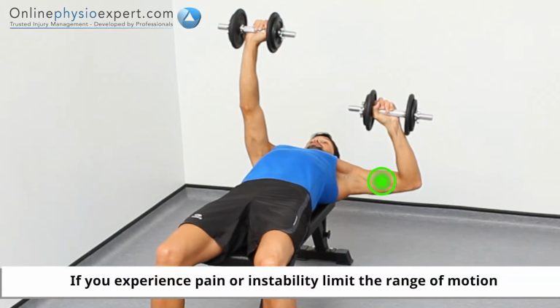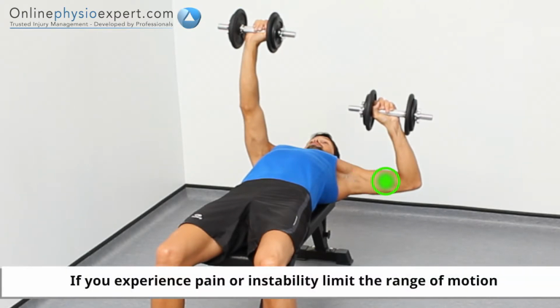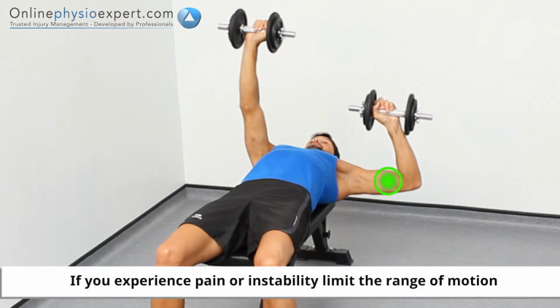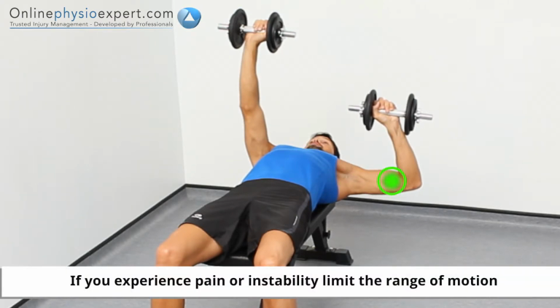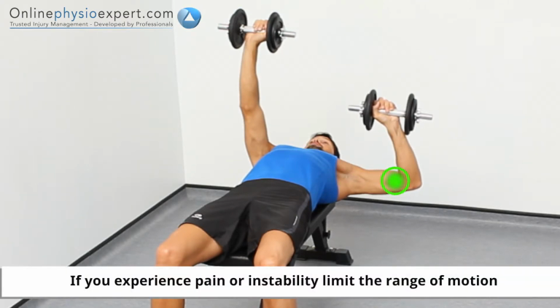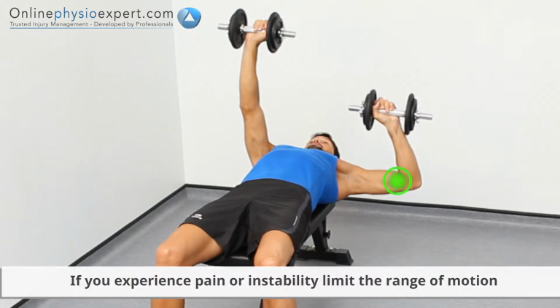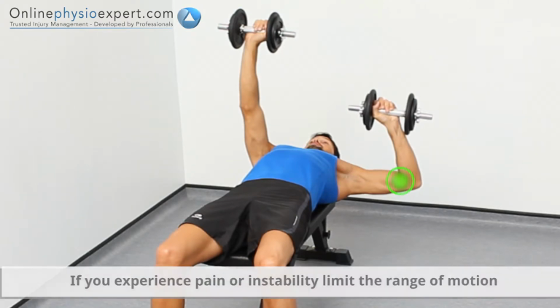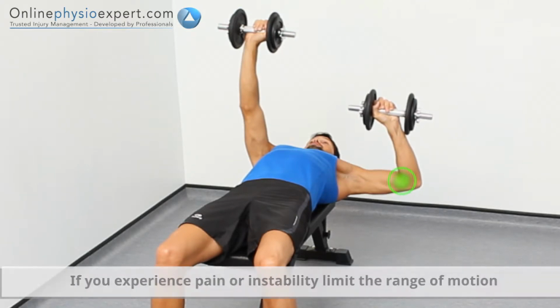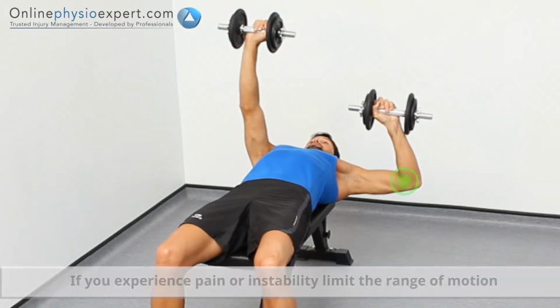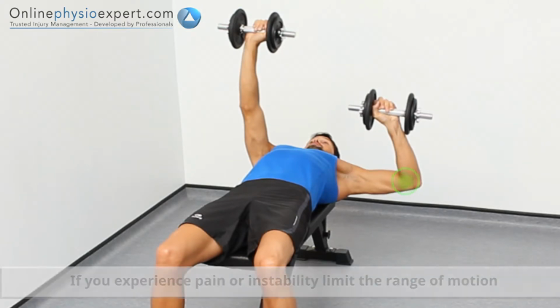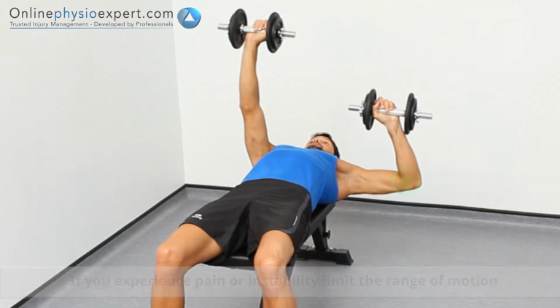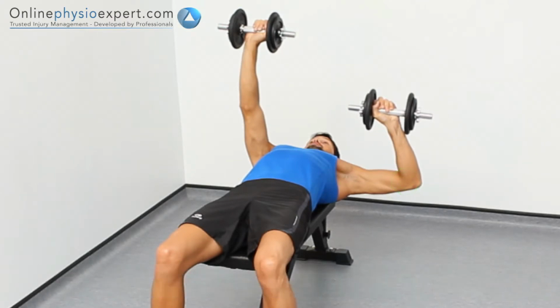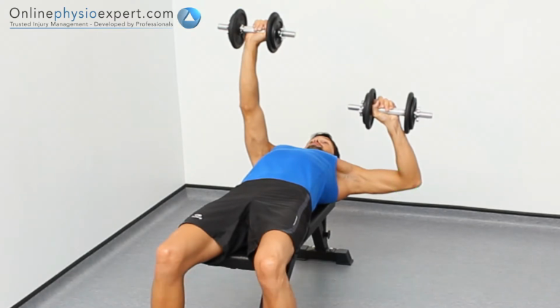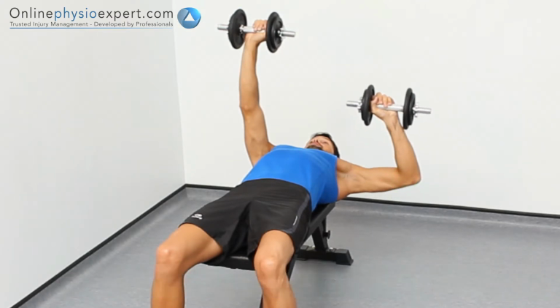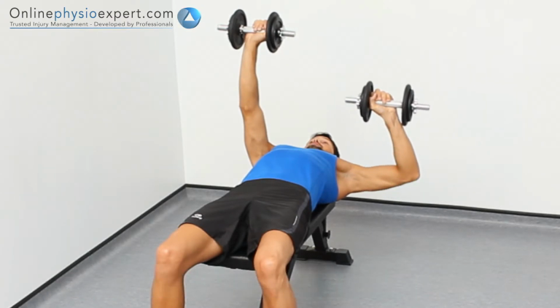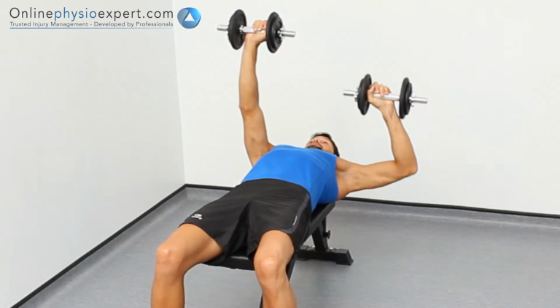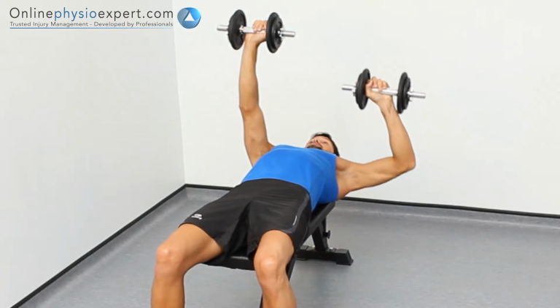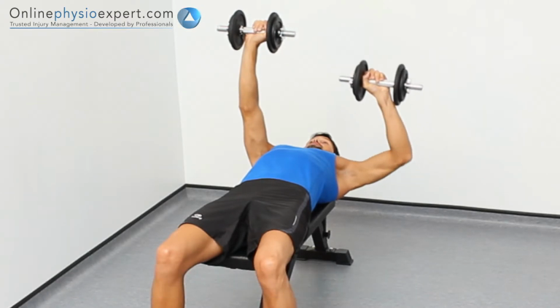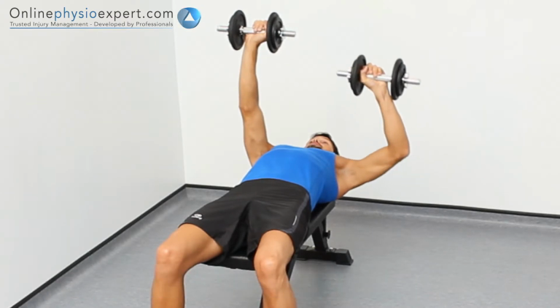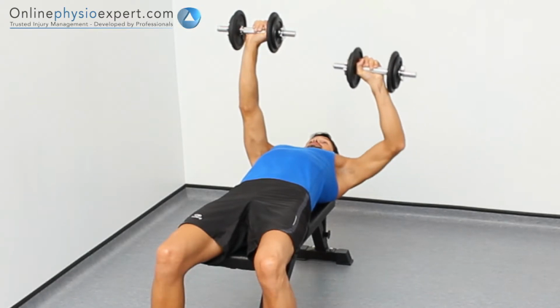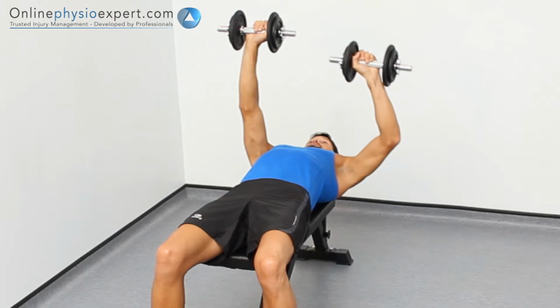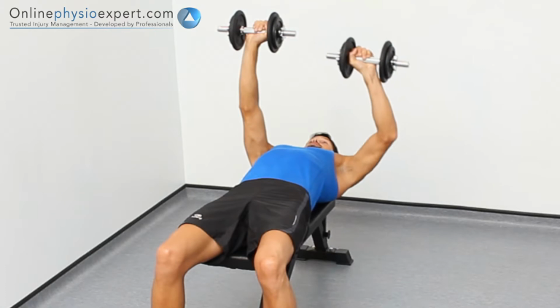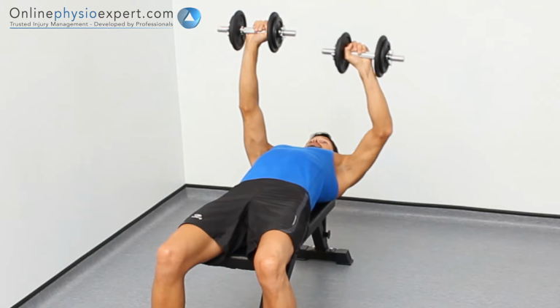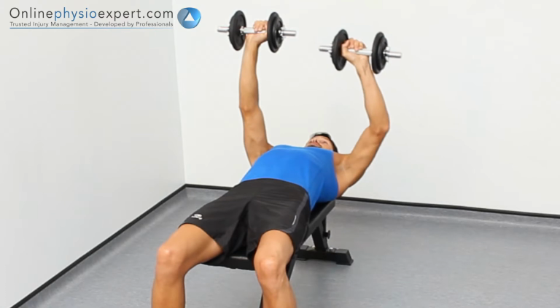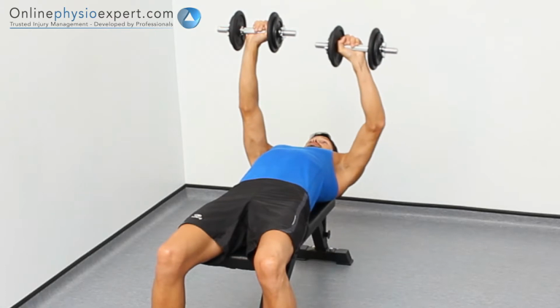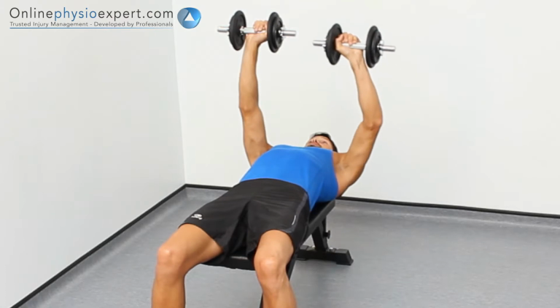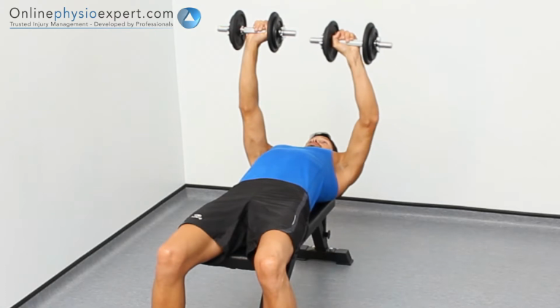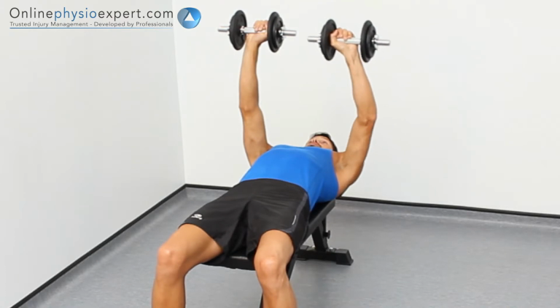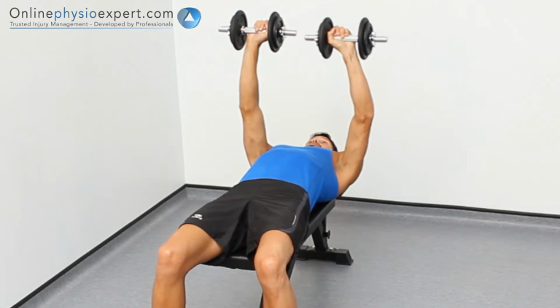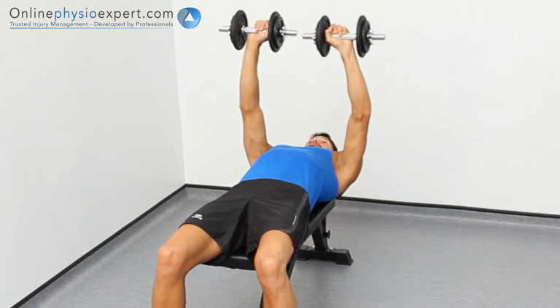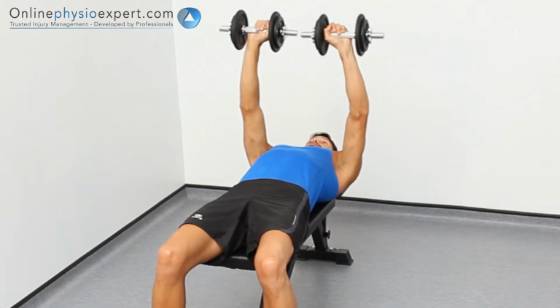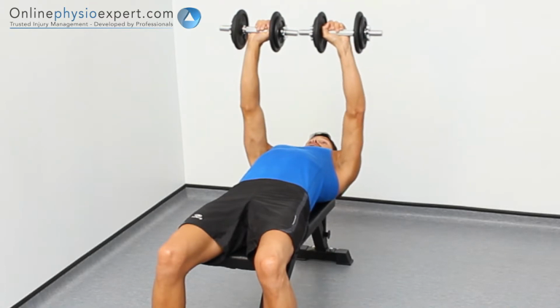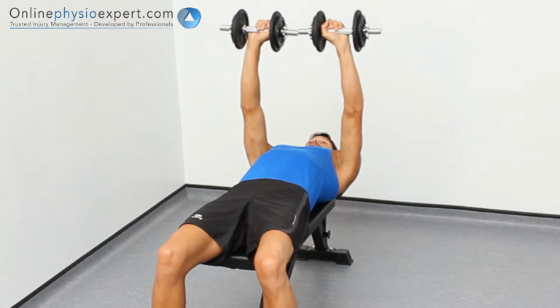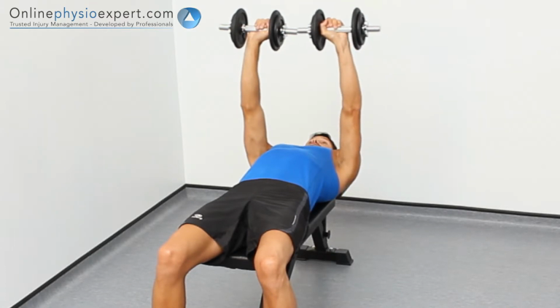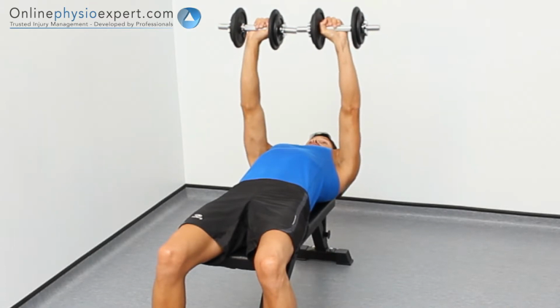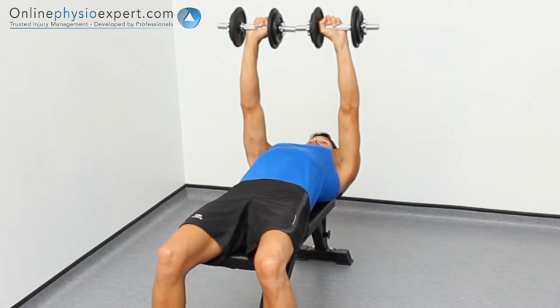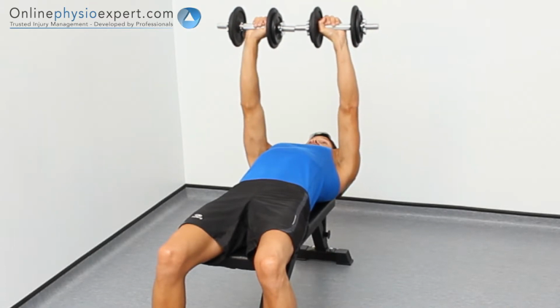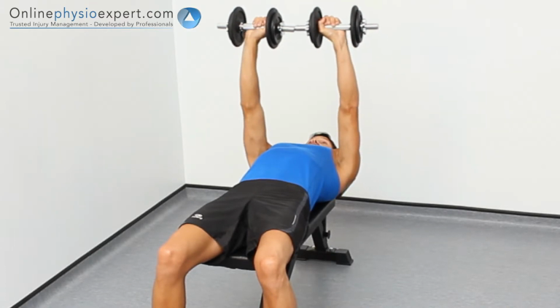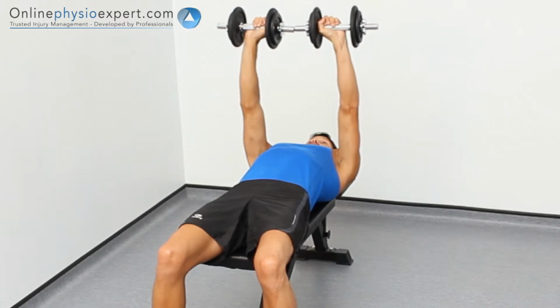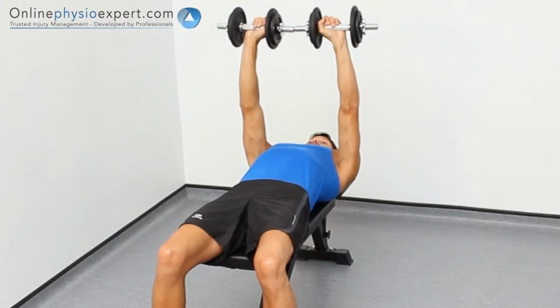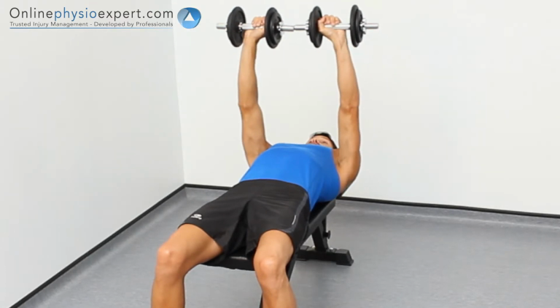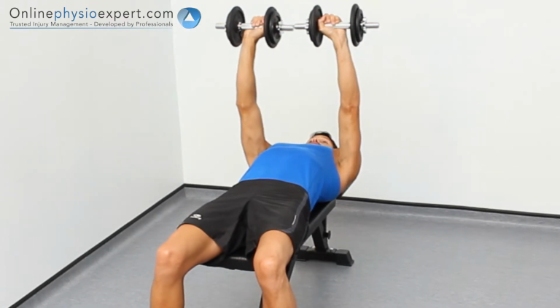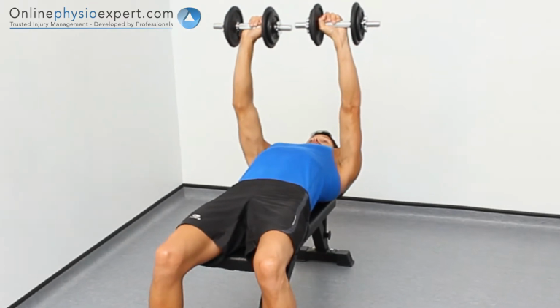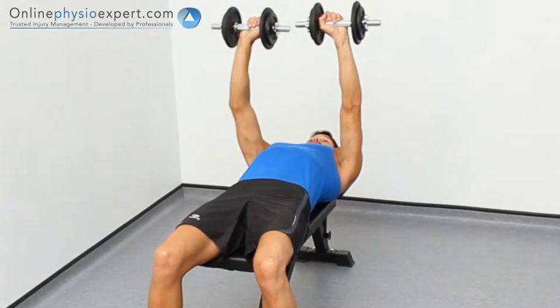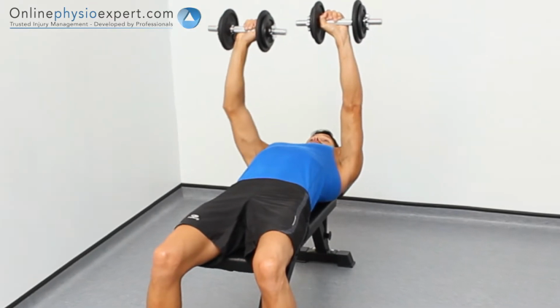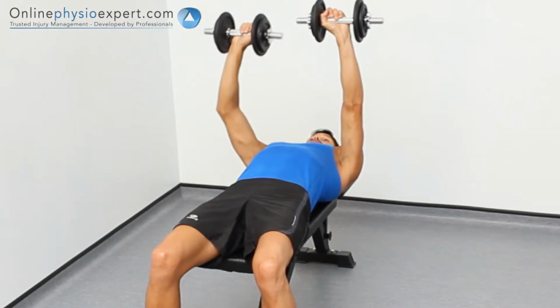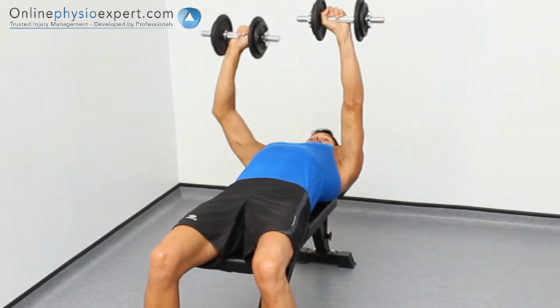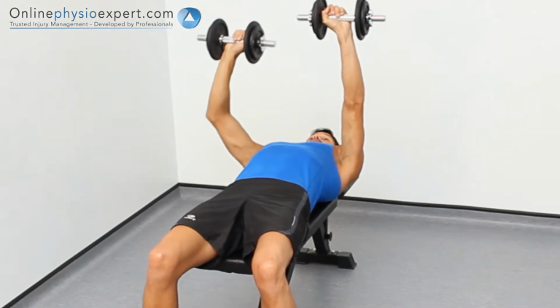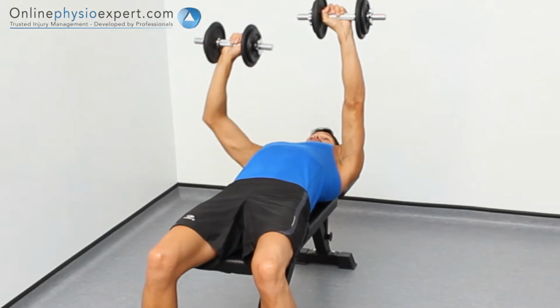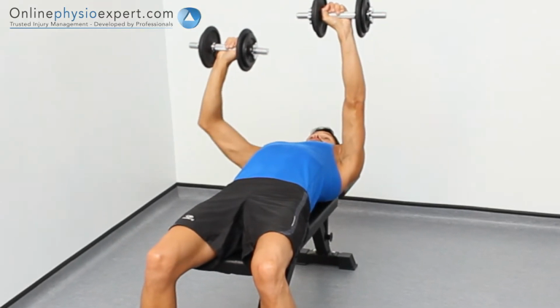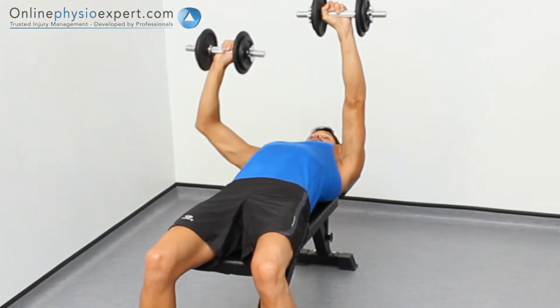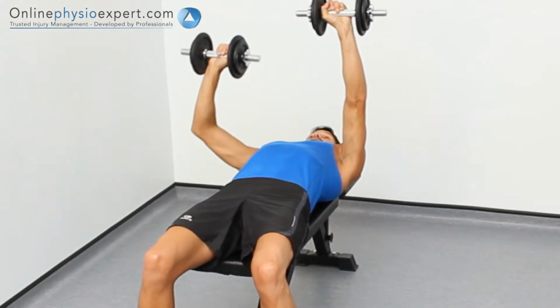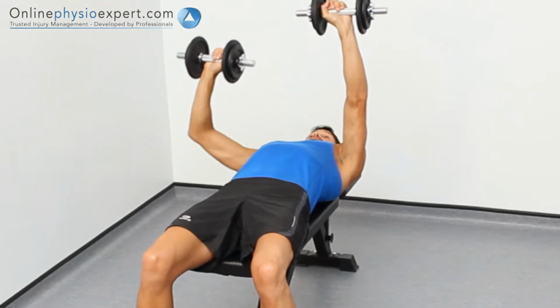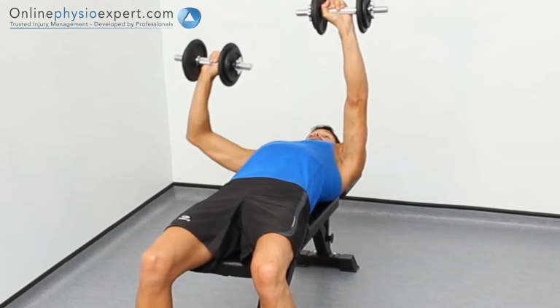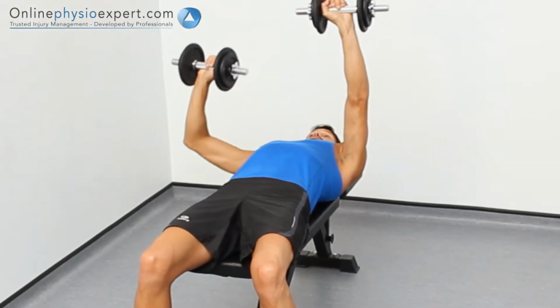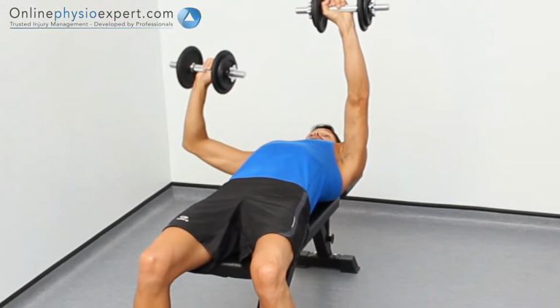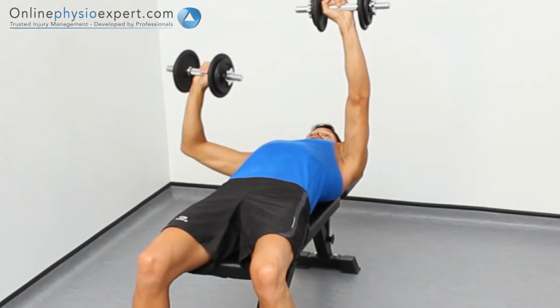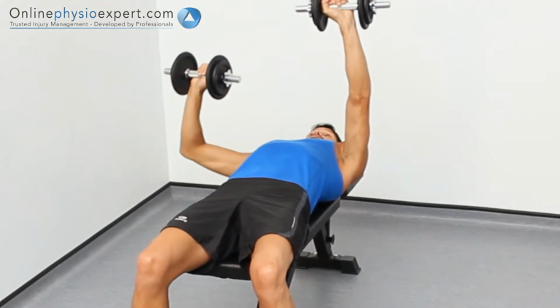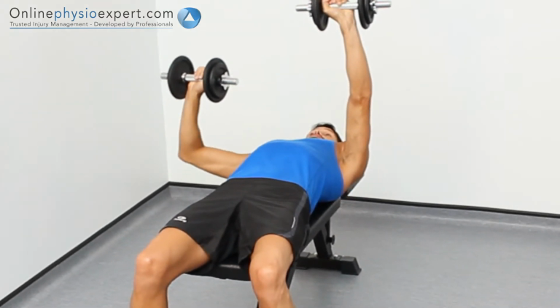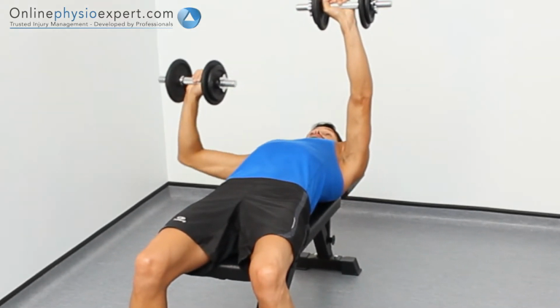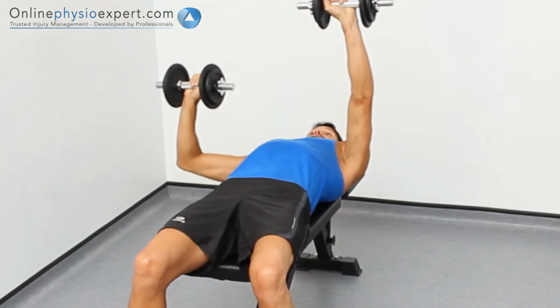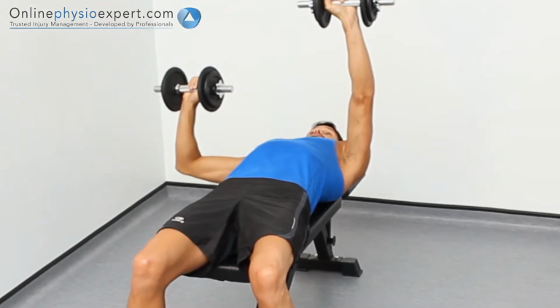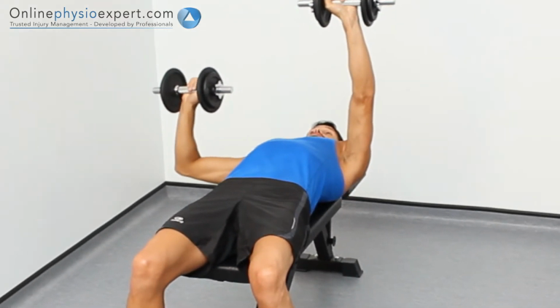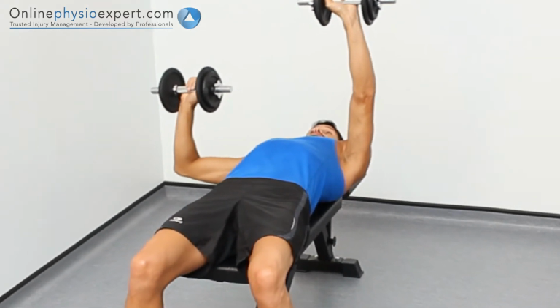When performed correctly, you should feel tension in the anterior deltoid and pectoral muscles of your shoulders and chest.